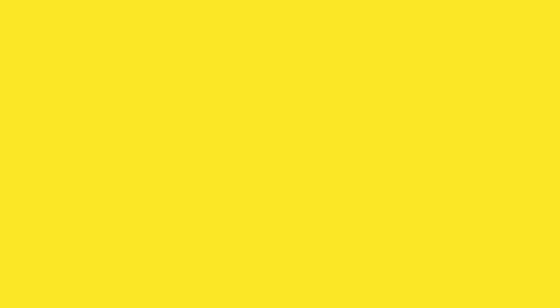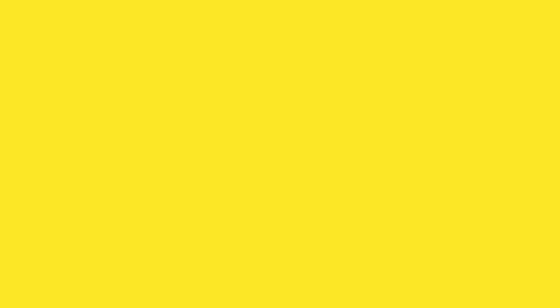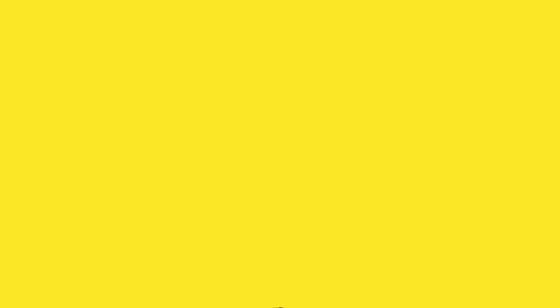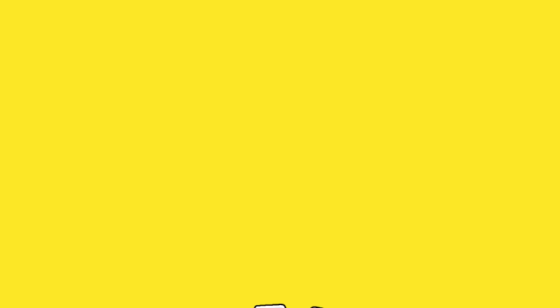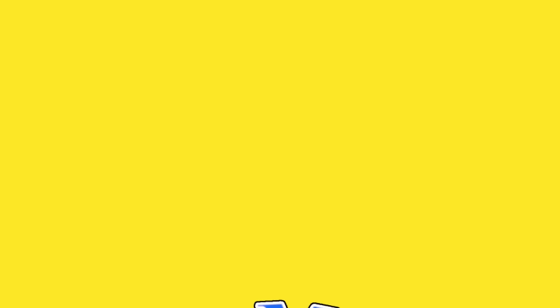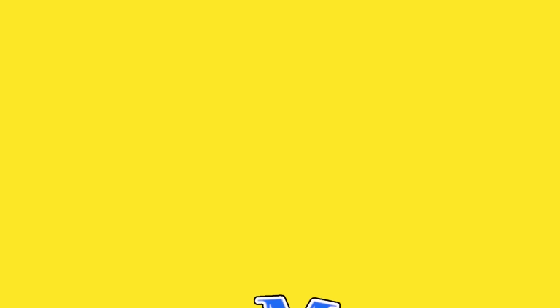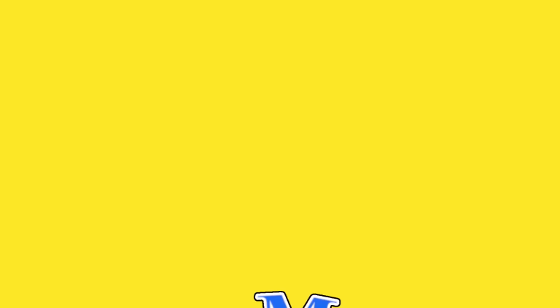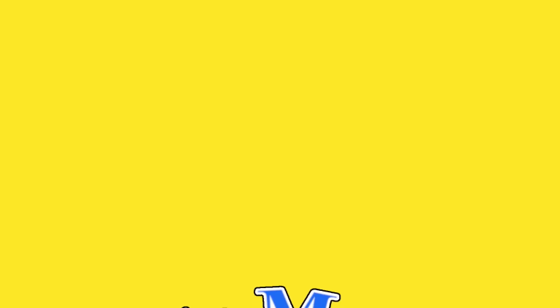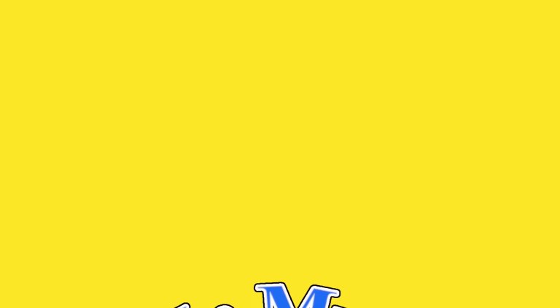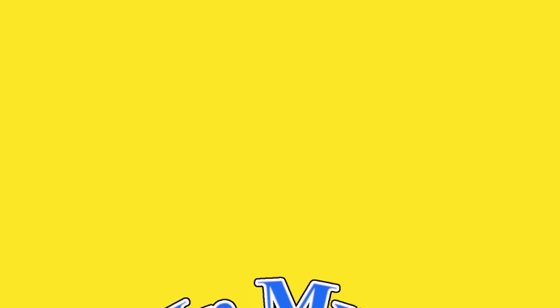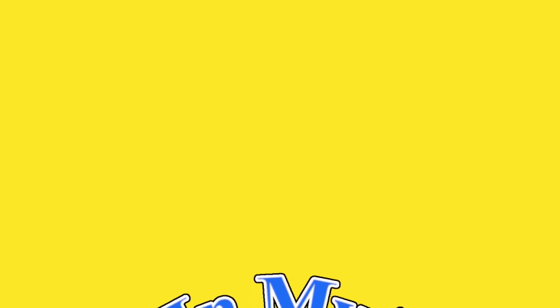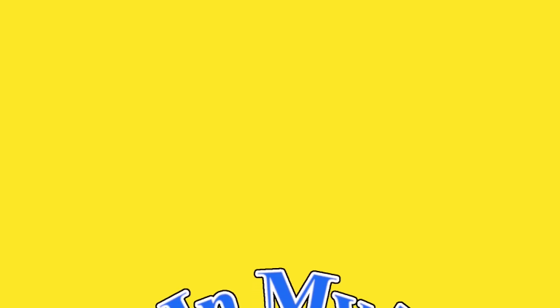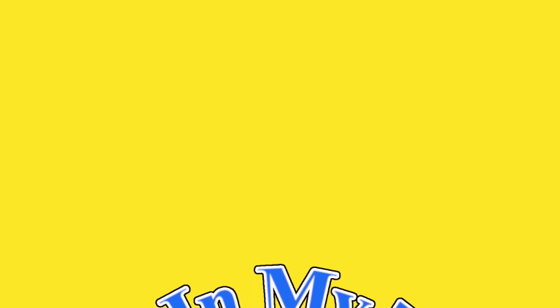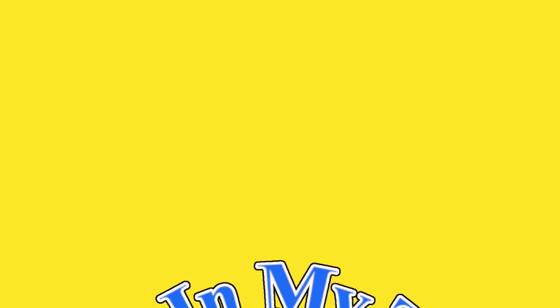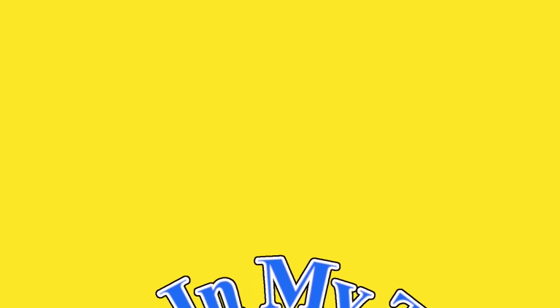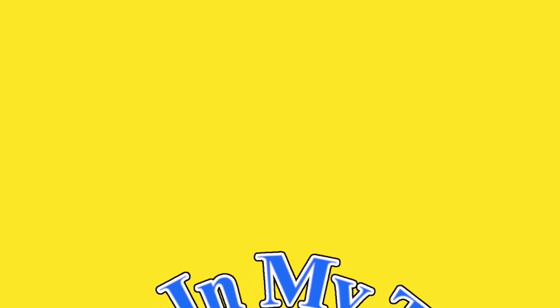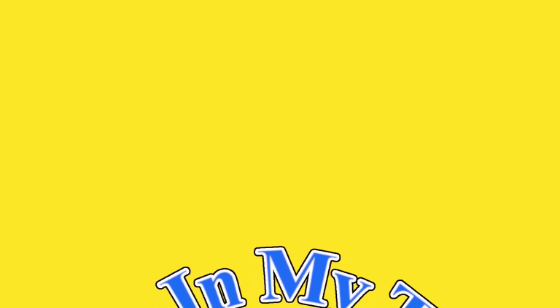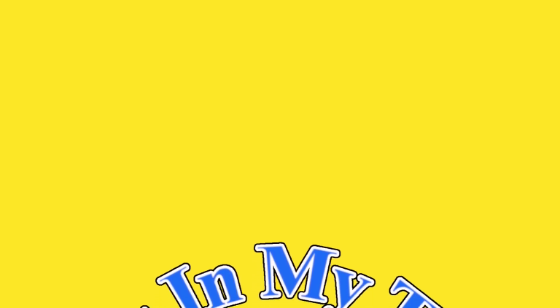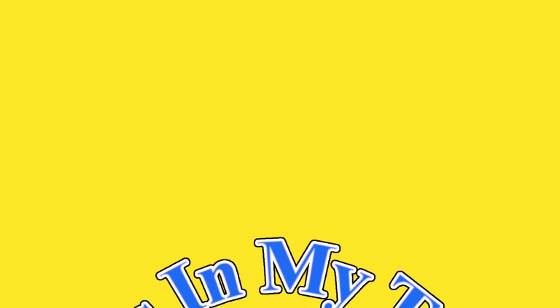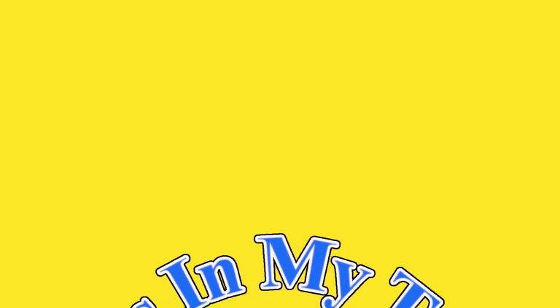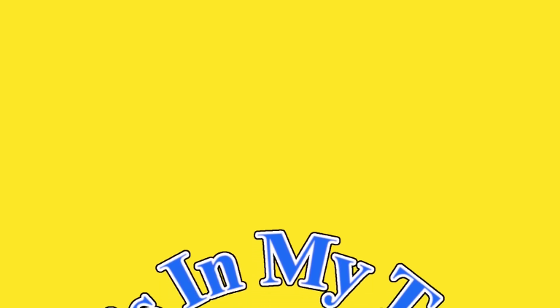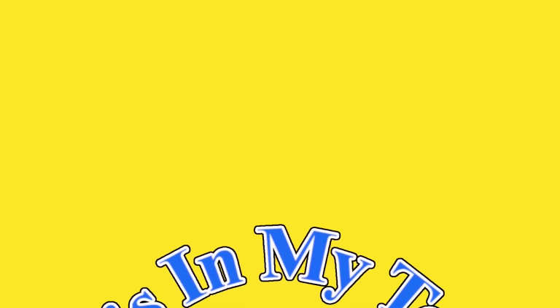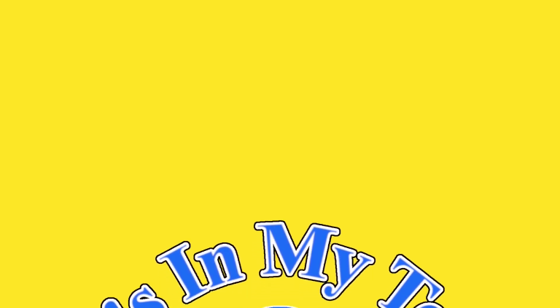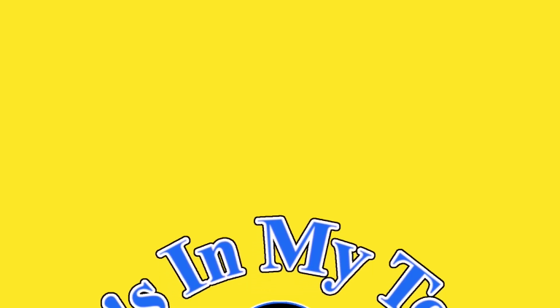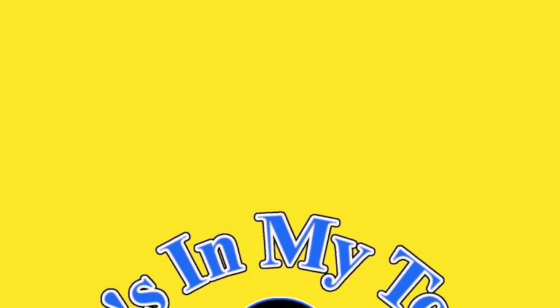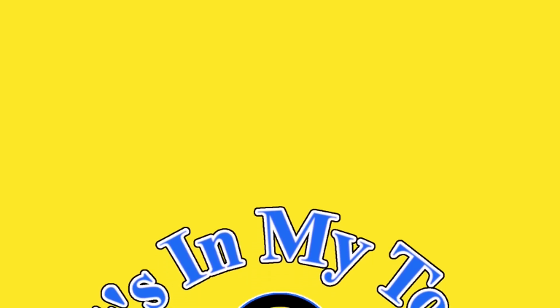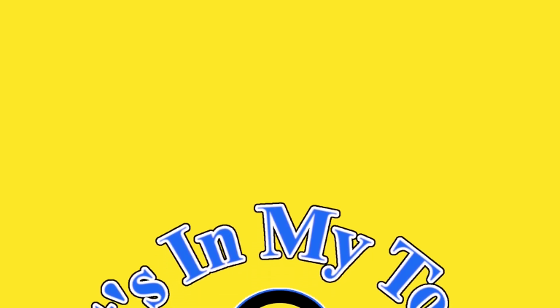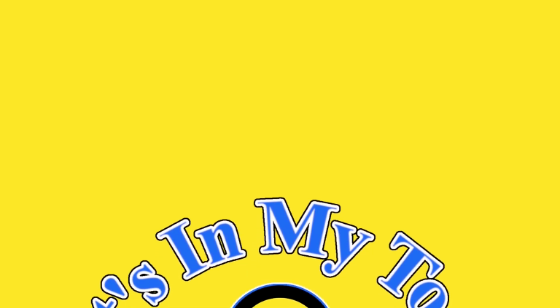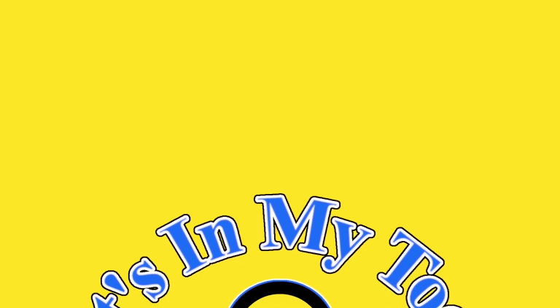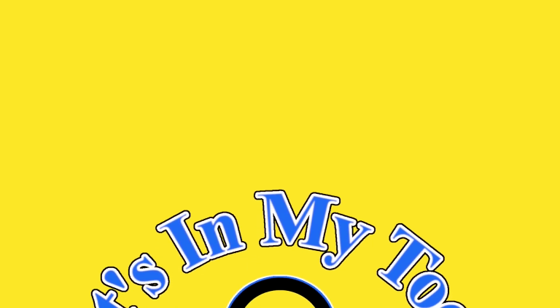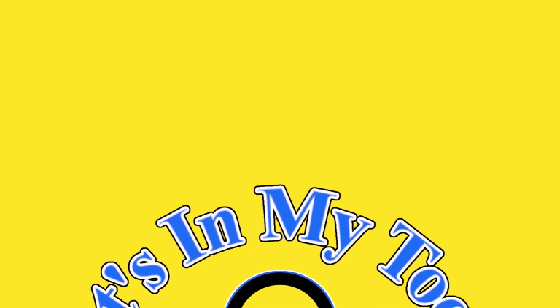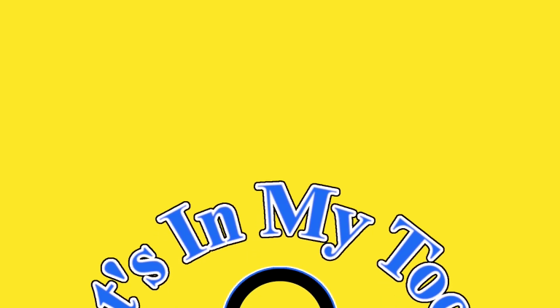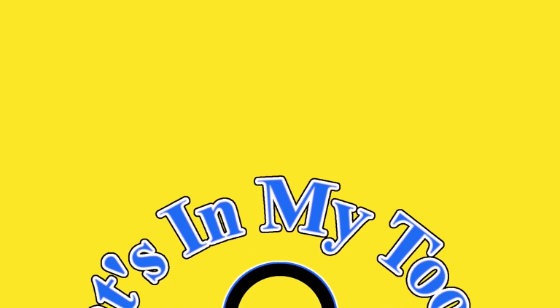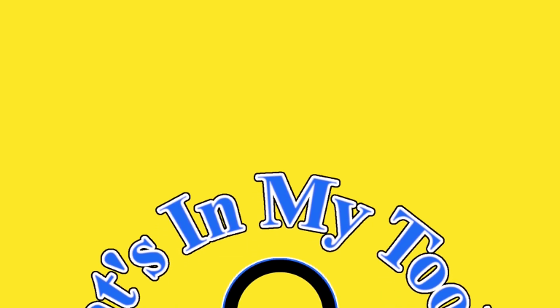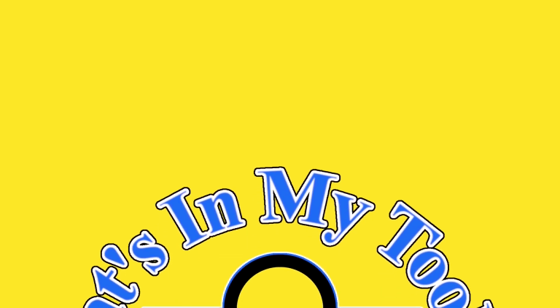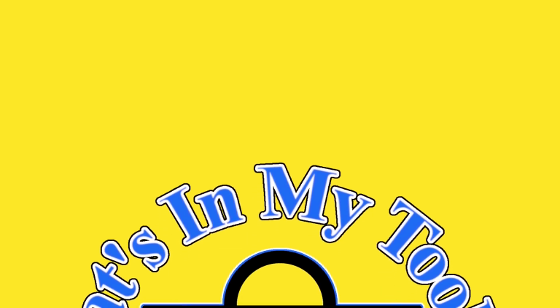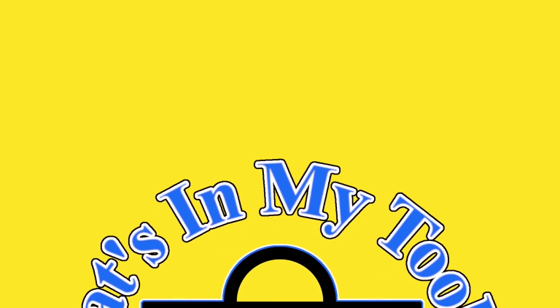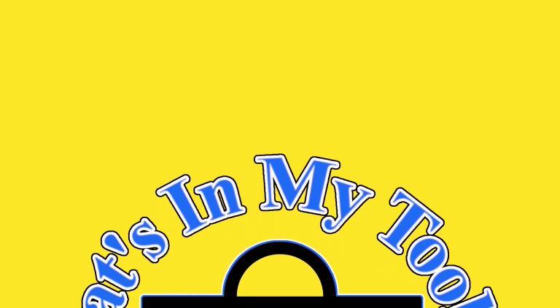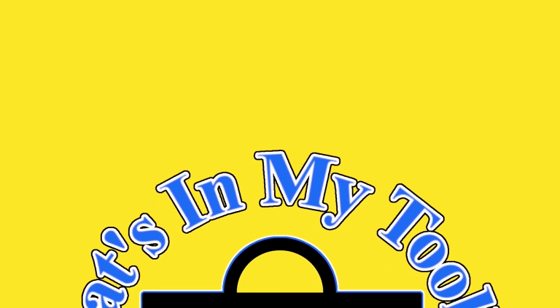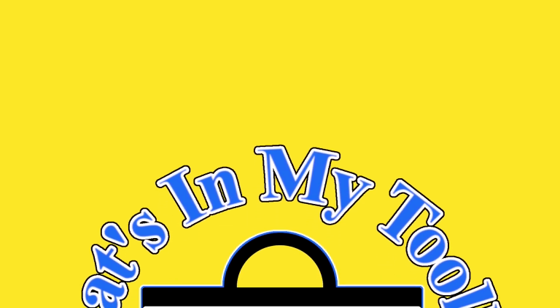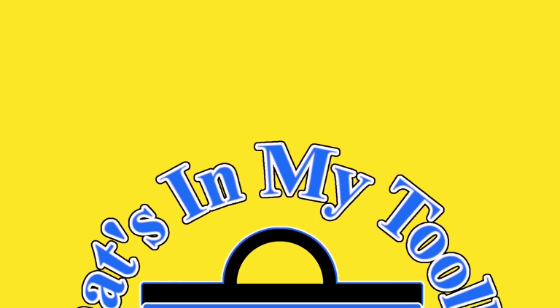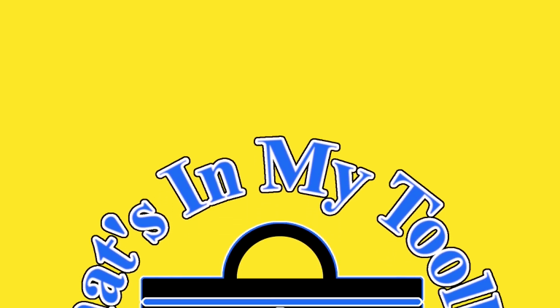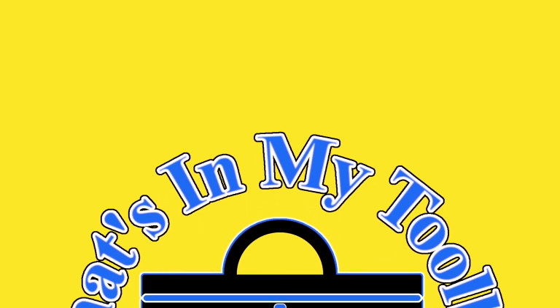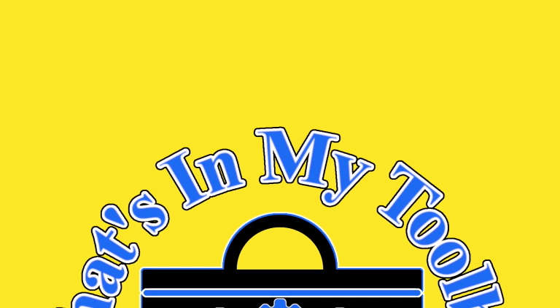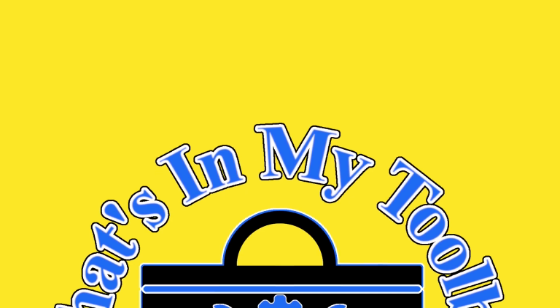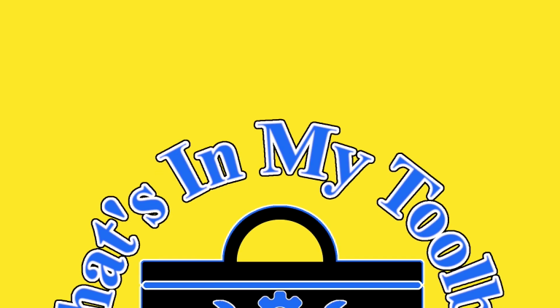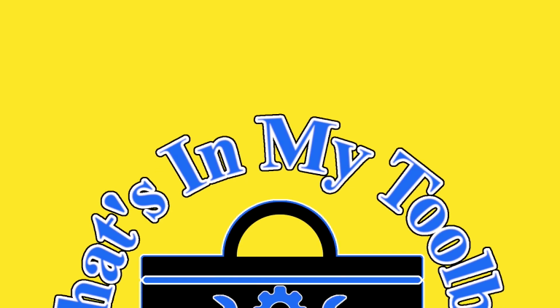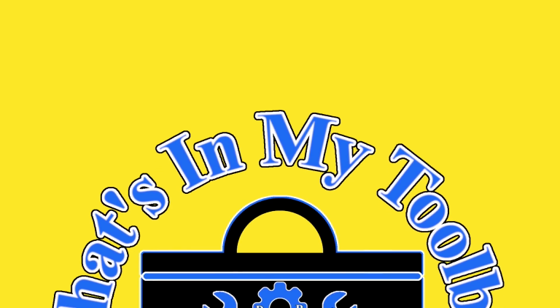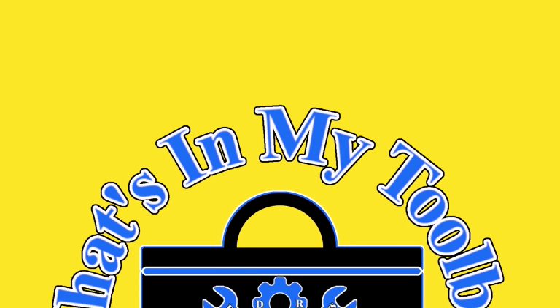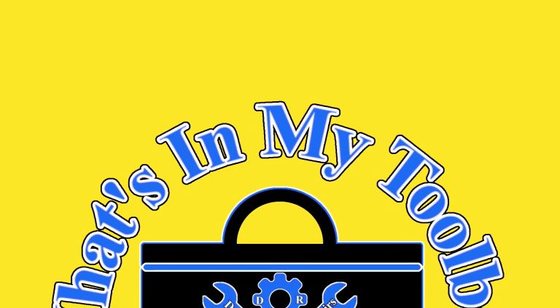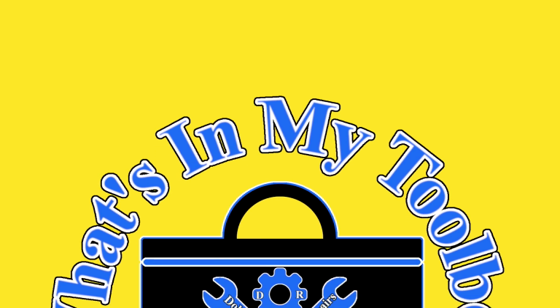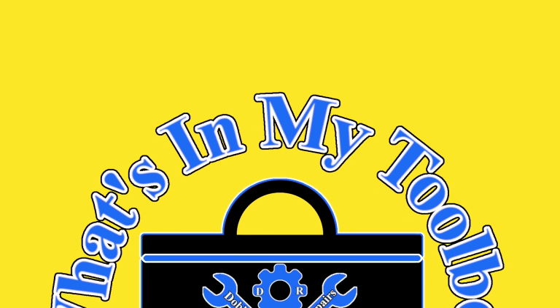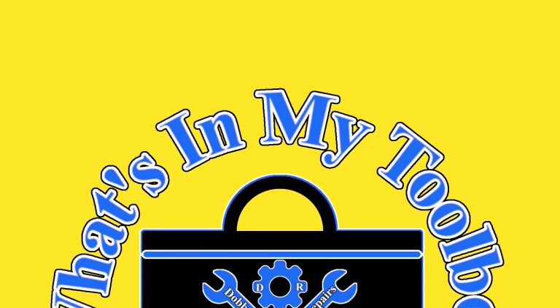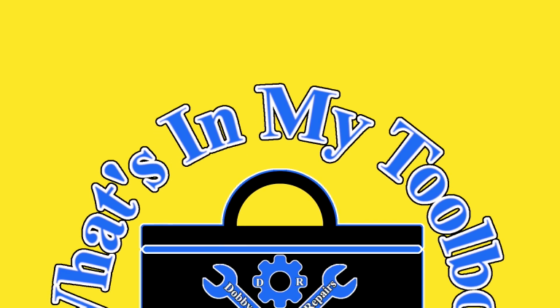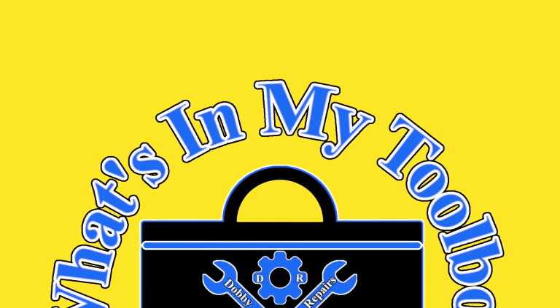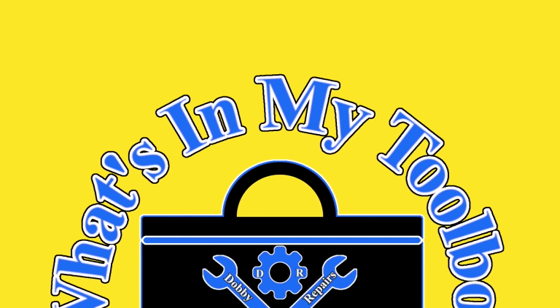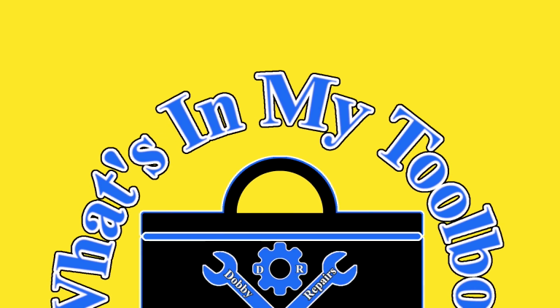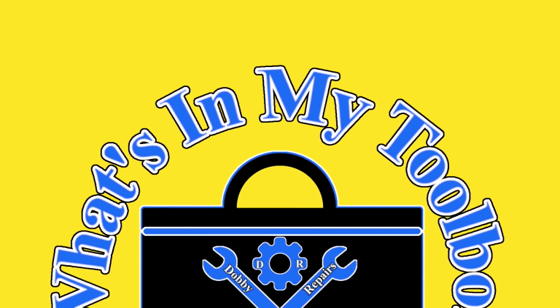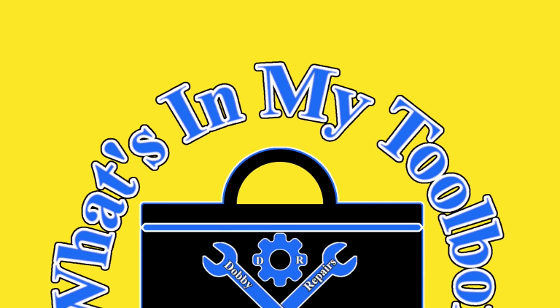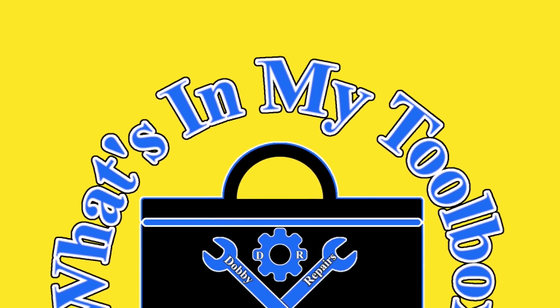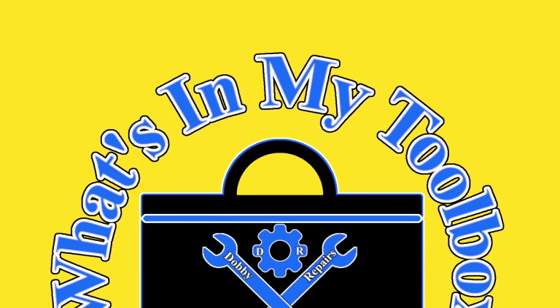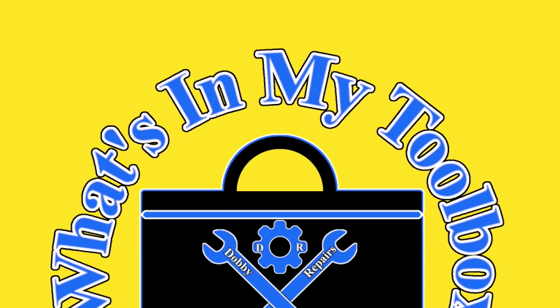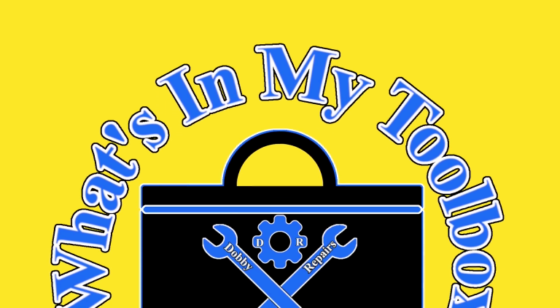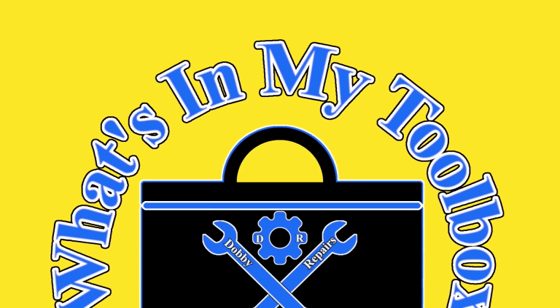Hi, I'm Dobby the Fixing Elf. Welcome to What's in my Toolbox, the series where I show you the tools I use to repair cars and fix things.